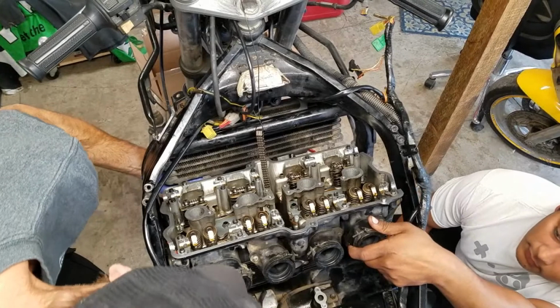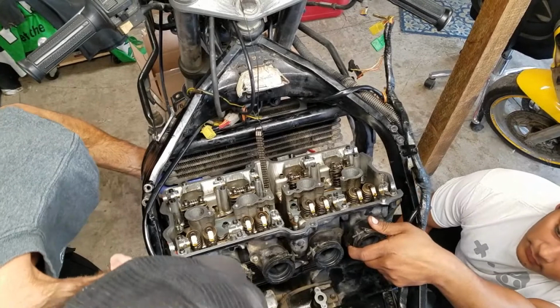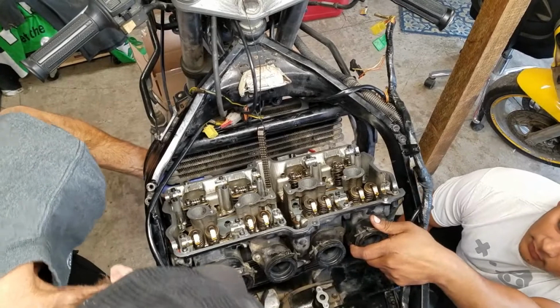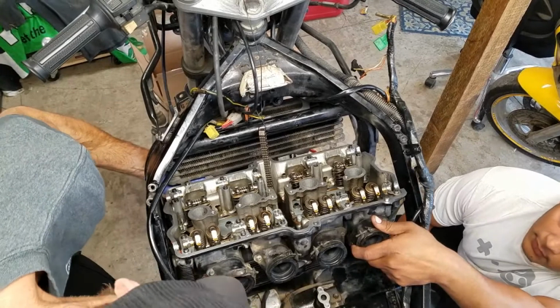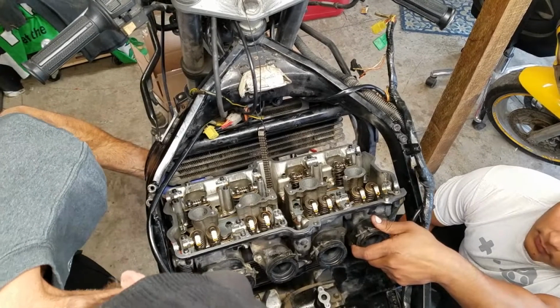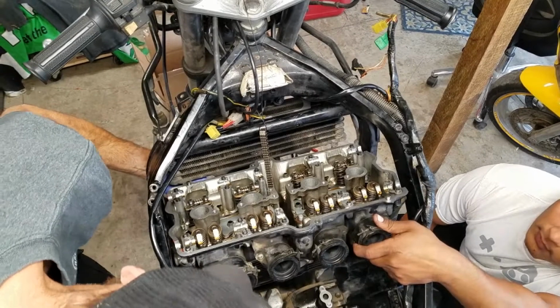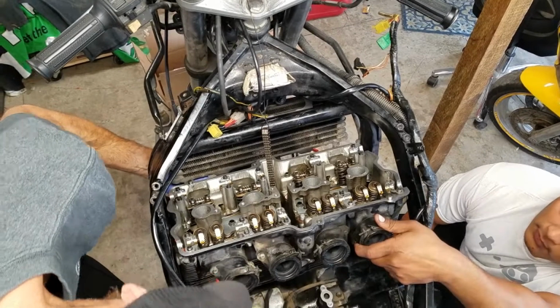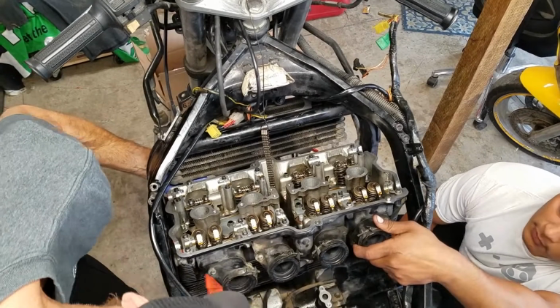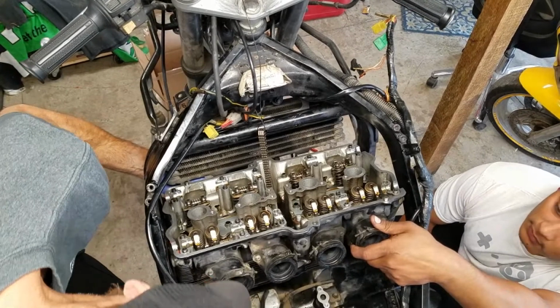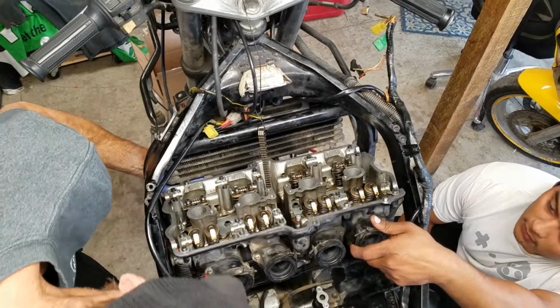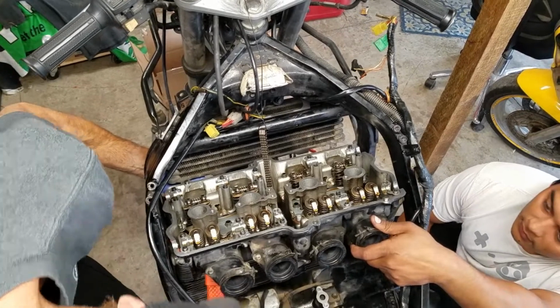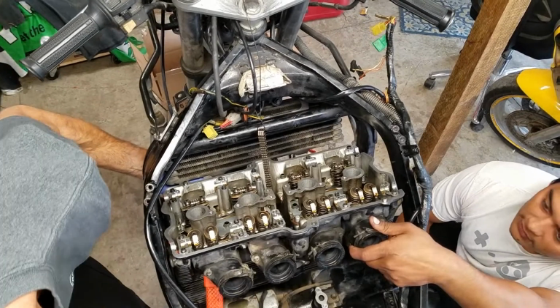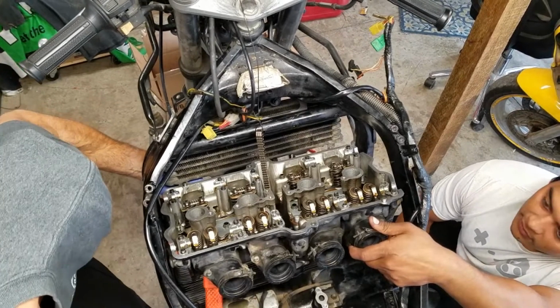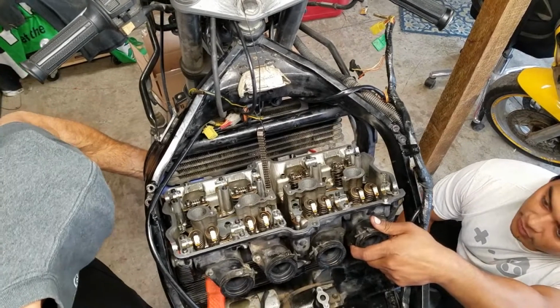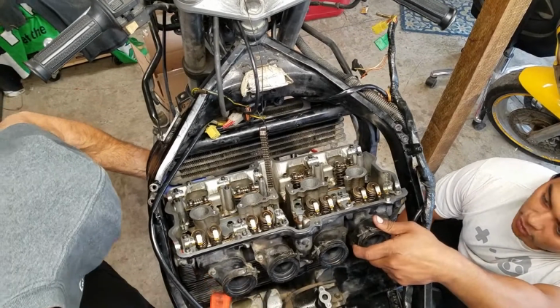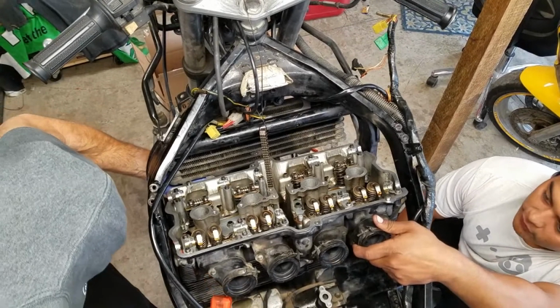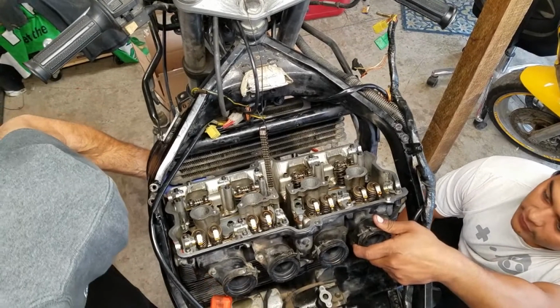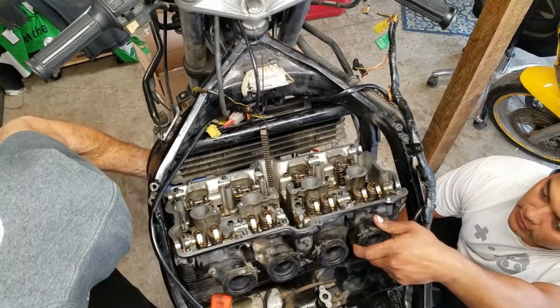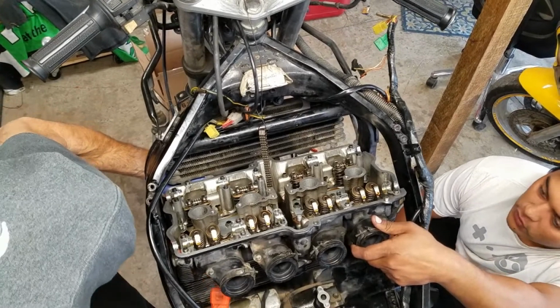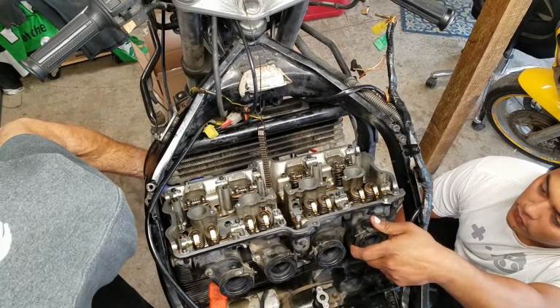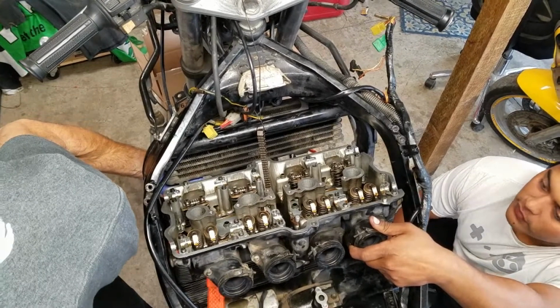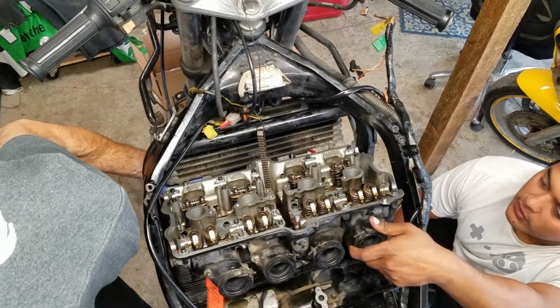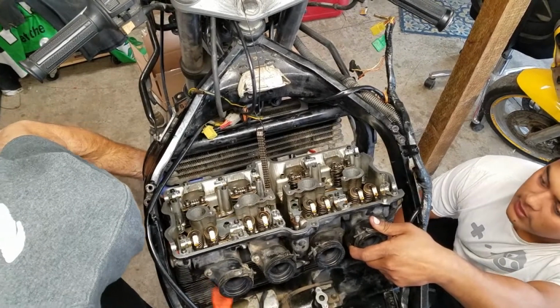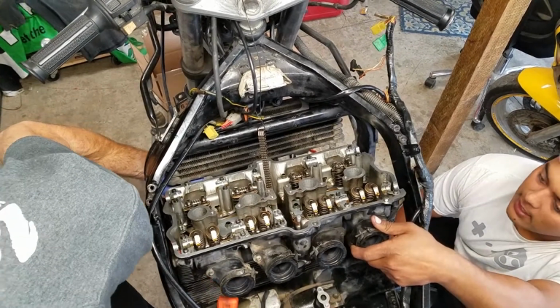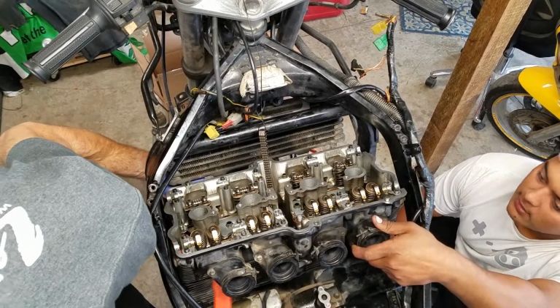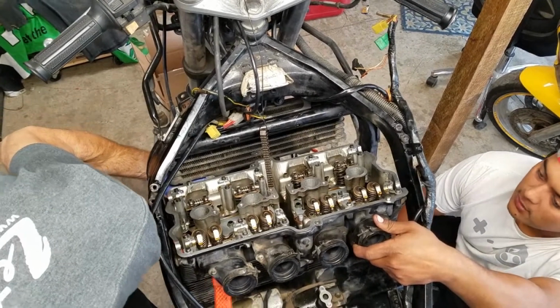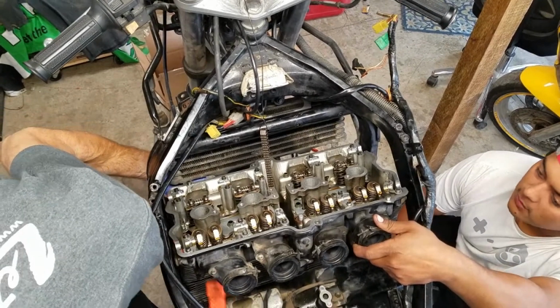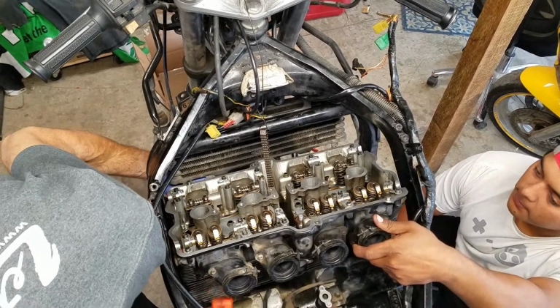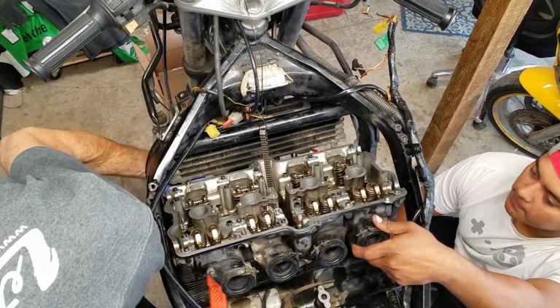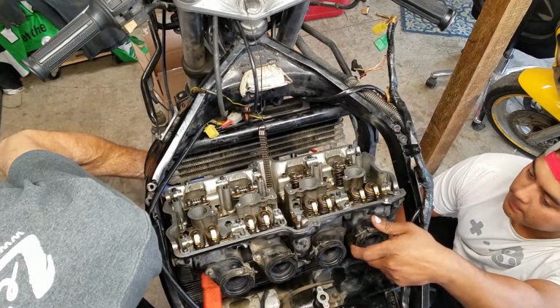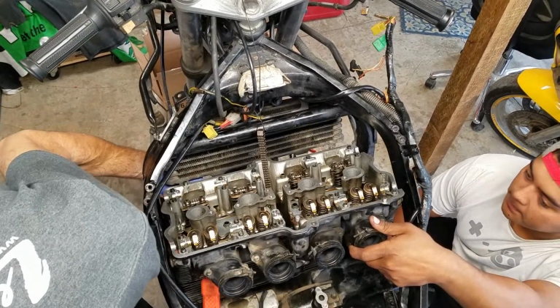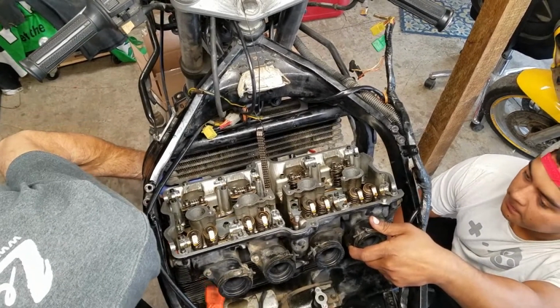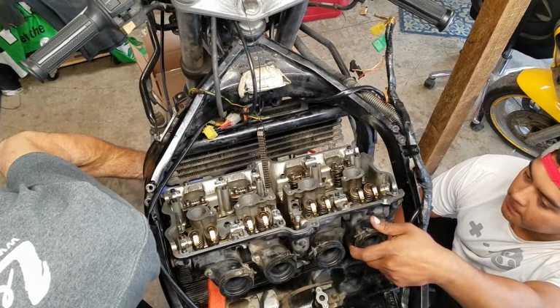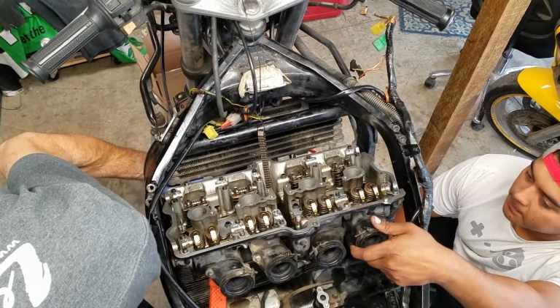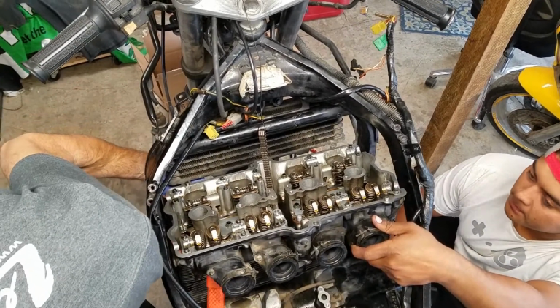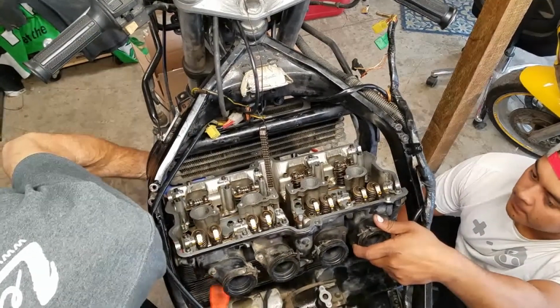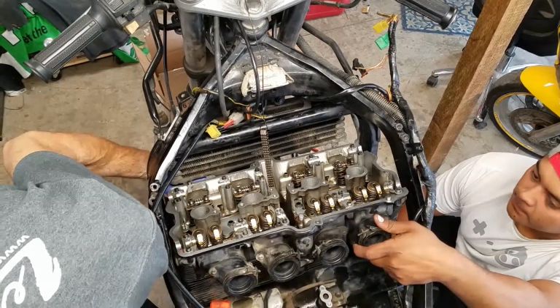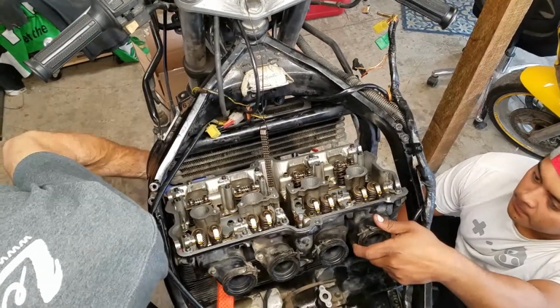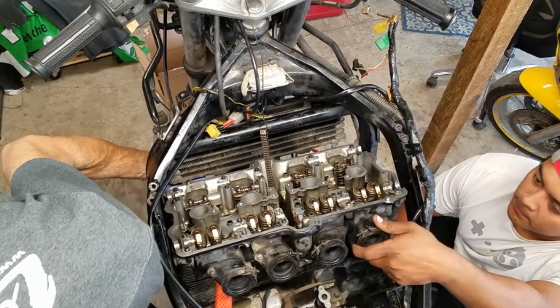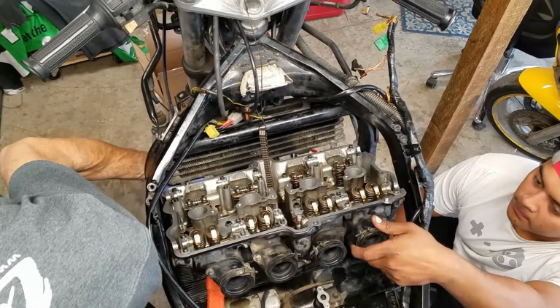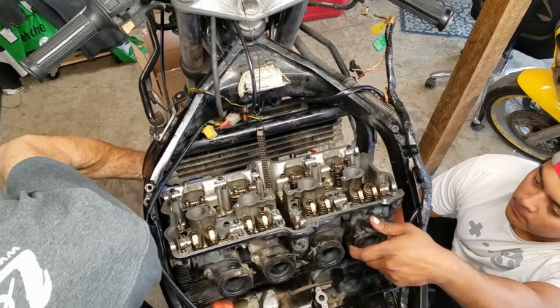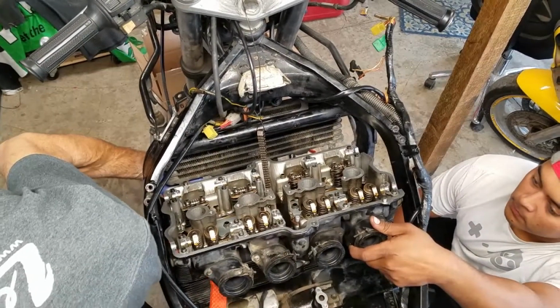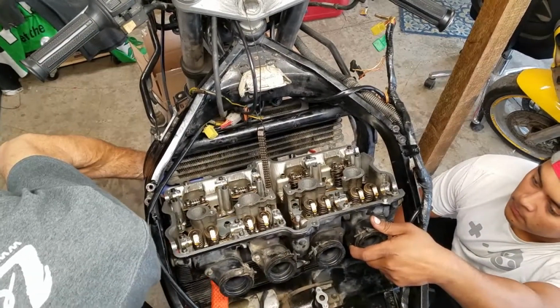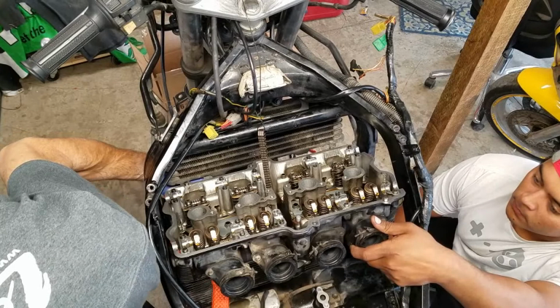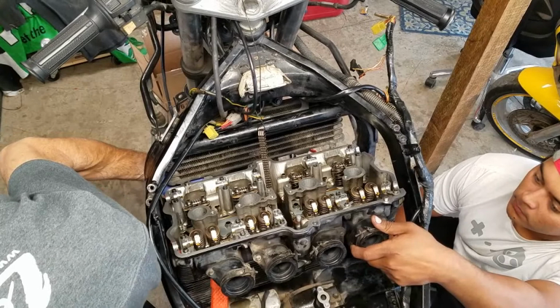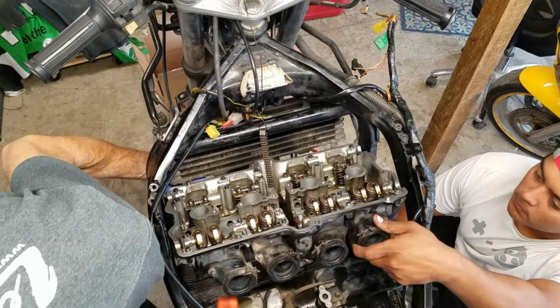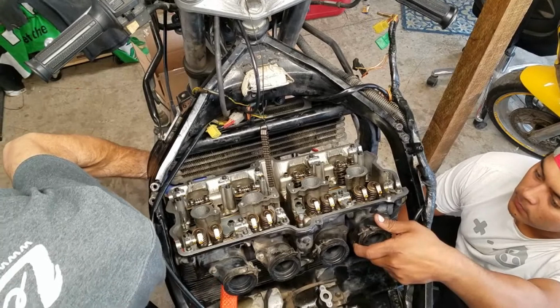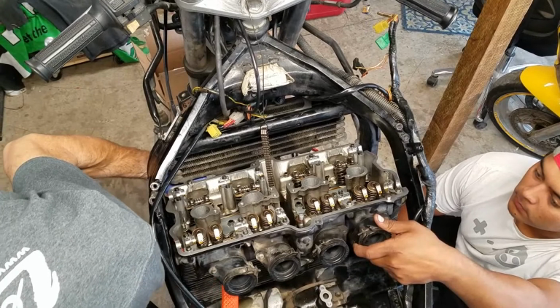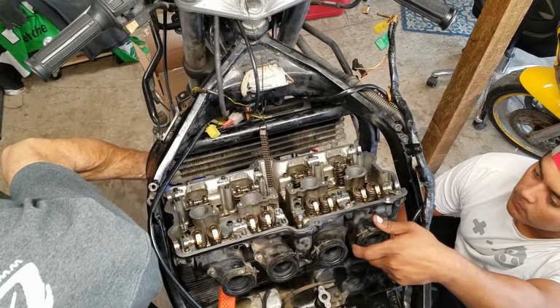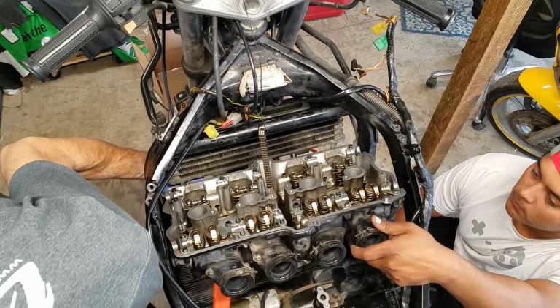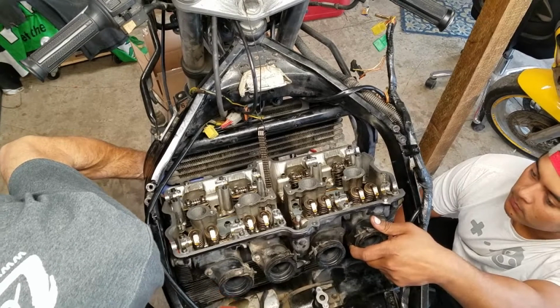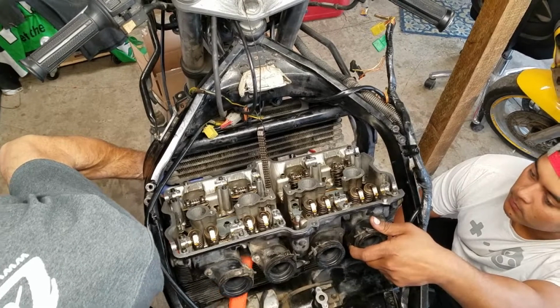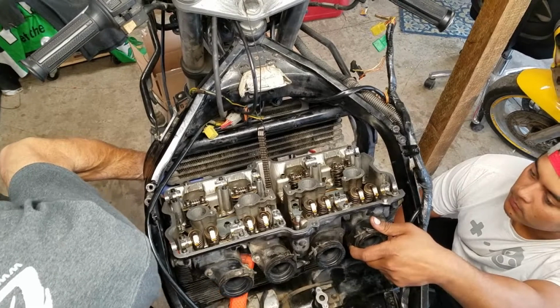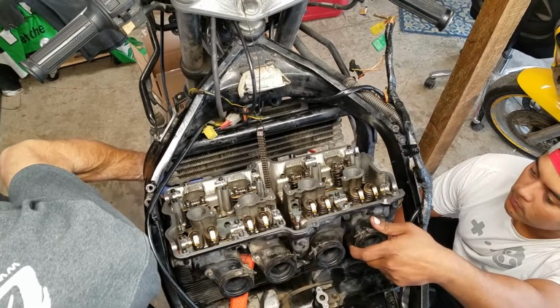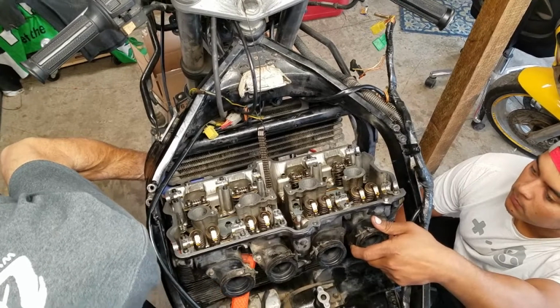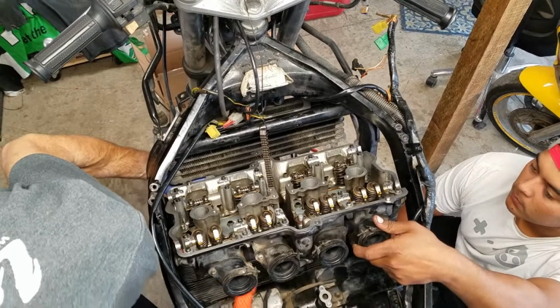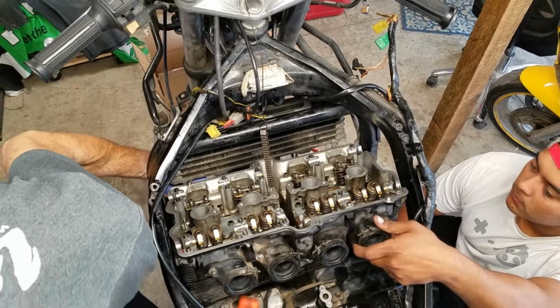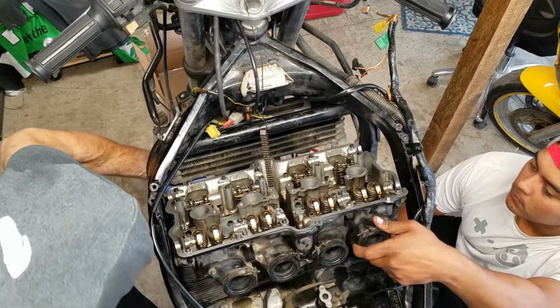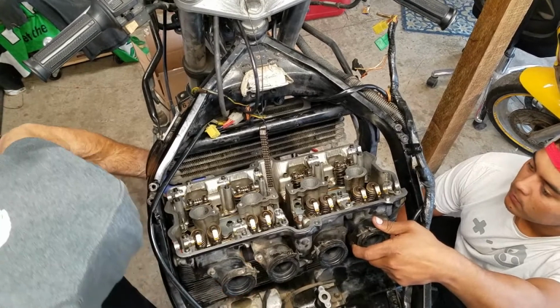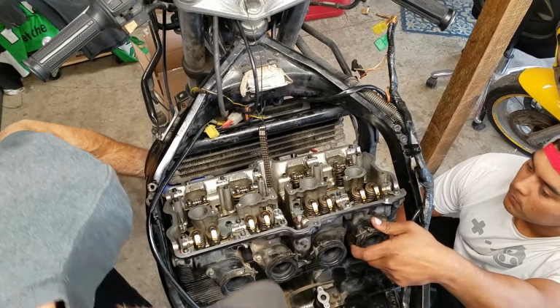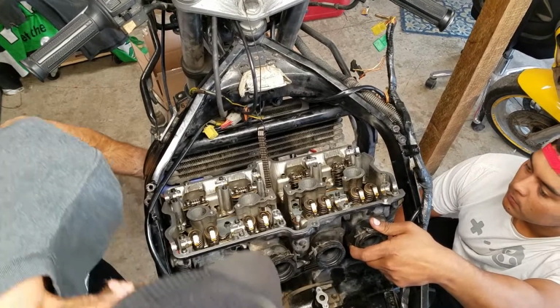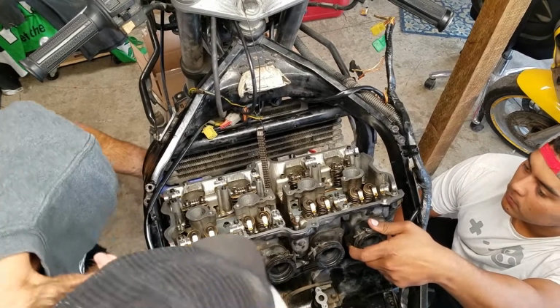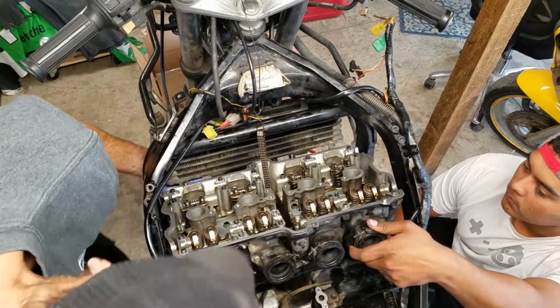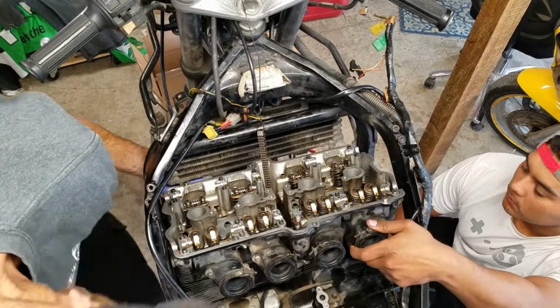I think there's RTV over this gasket — maybe it was just build-up.